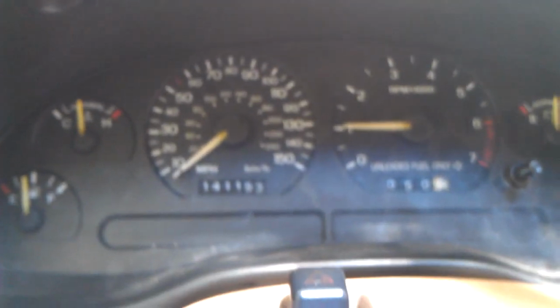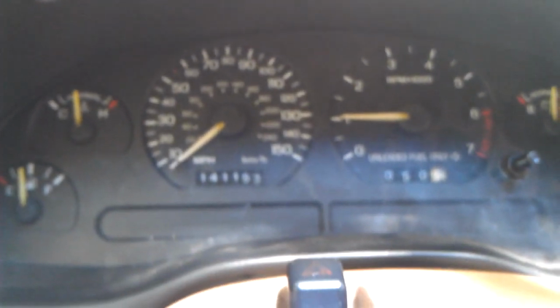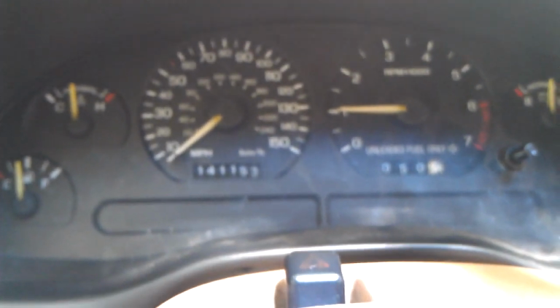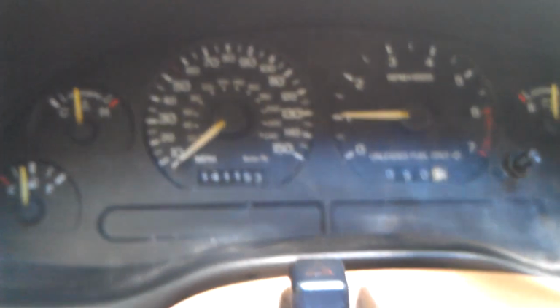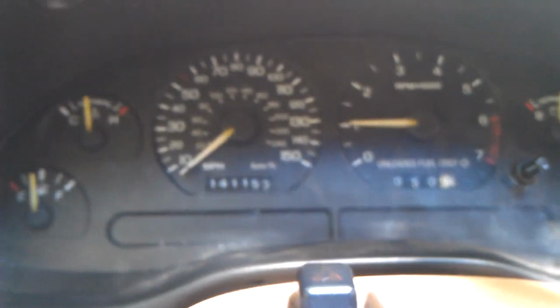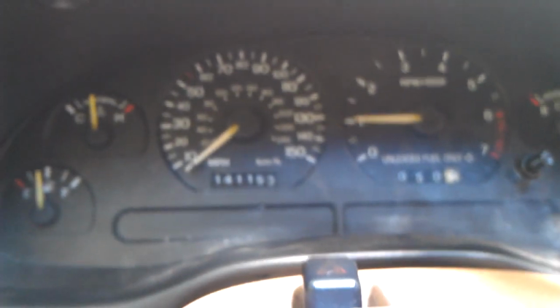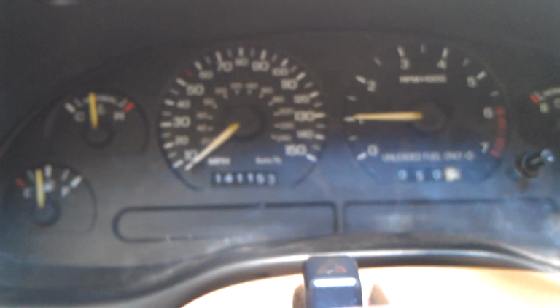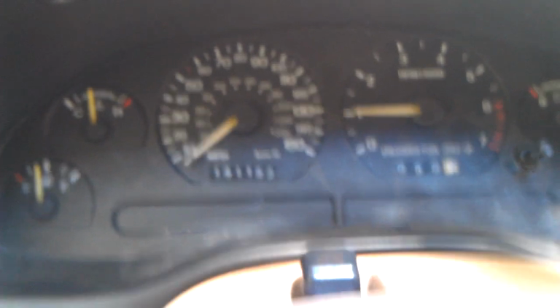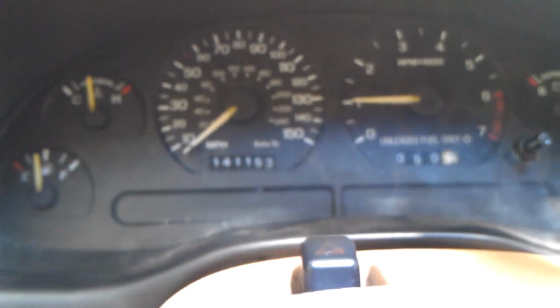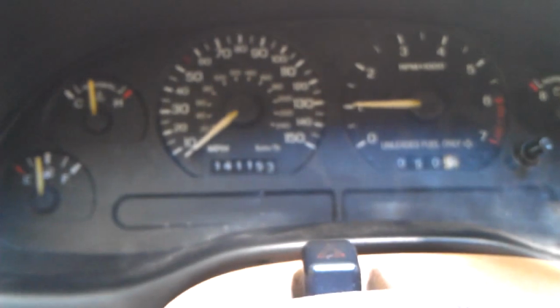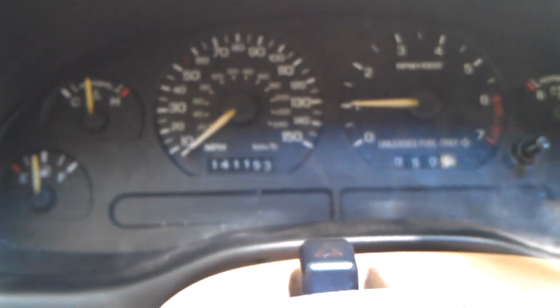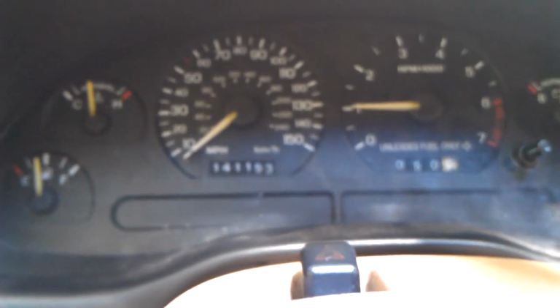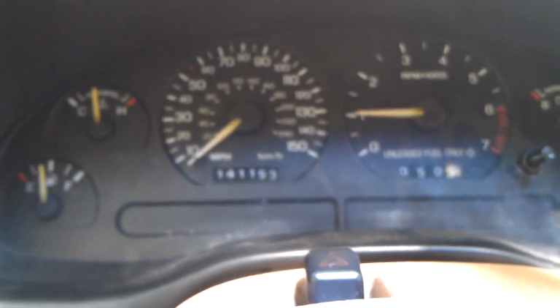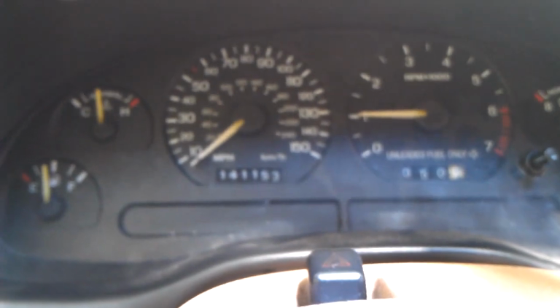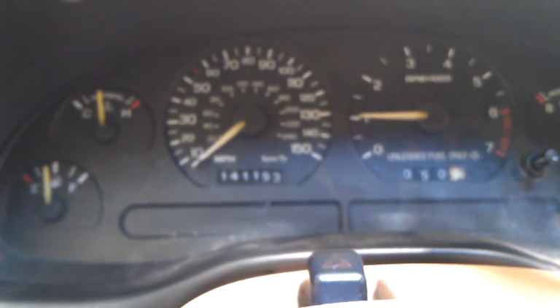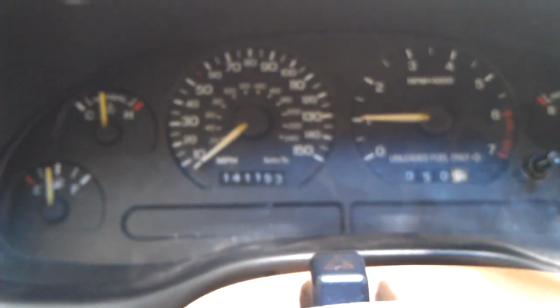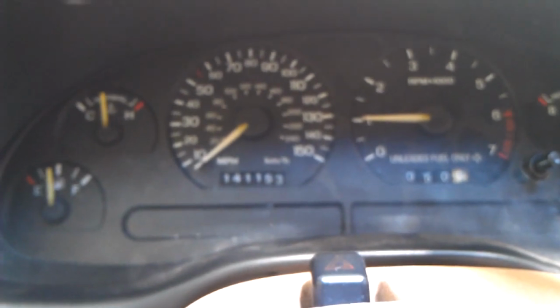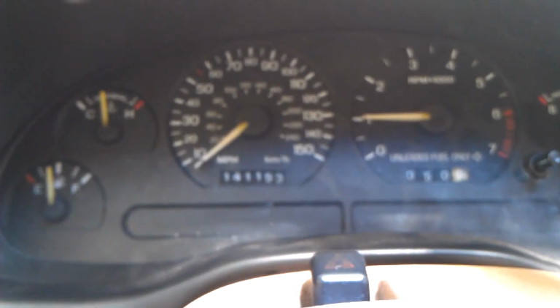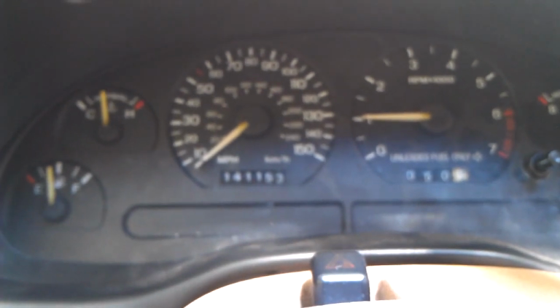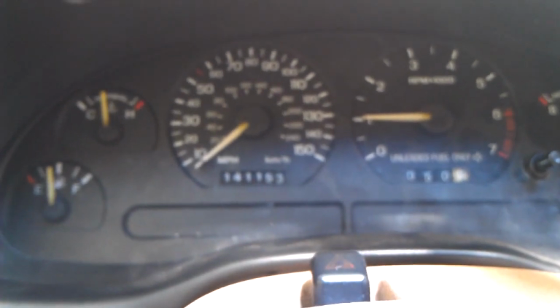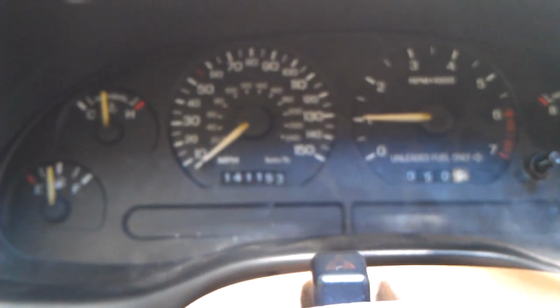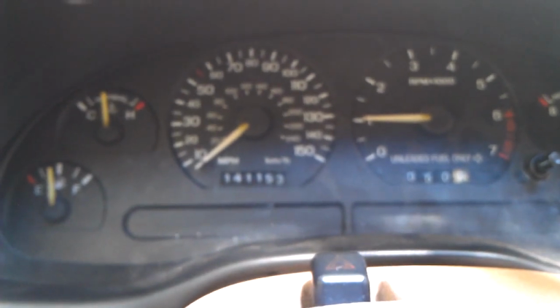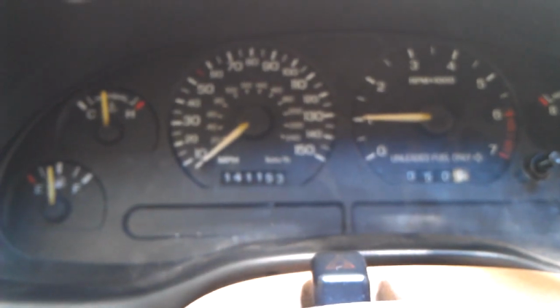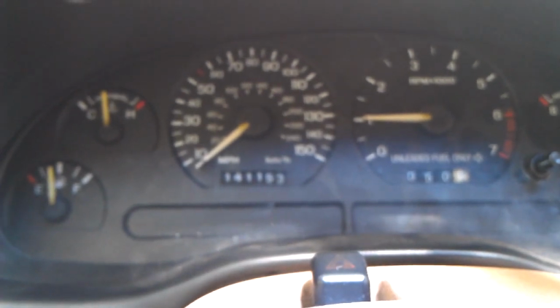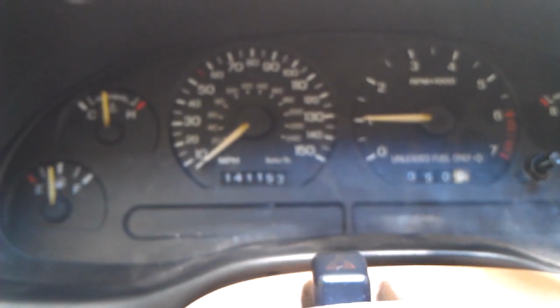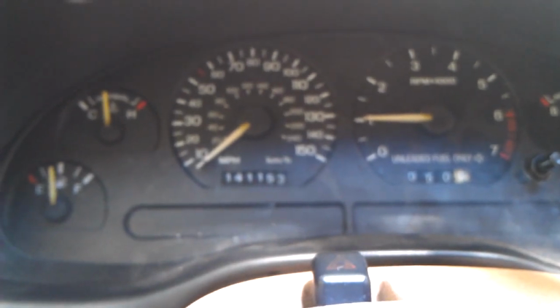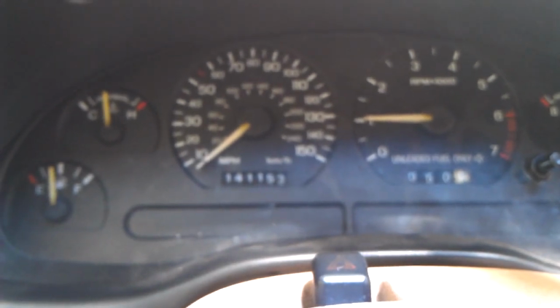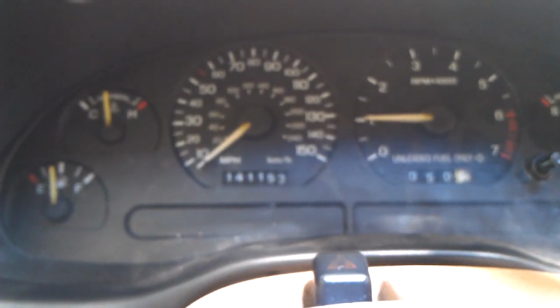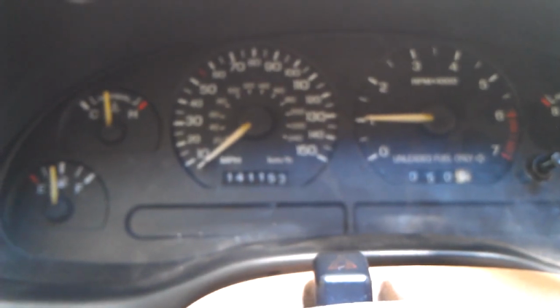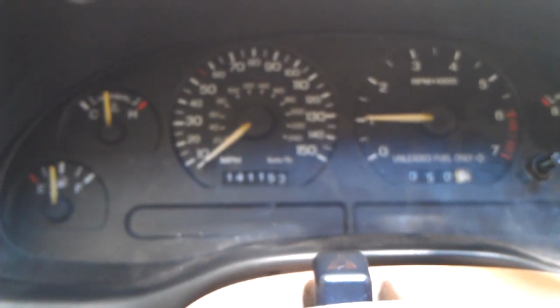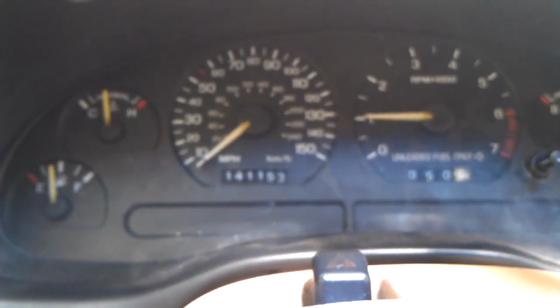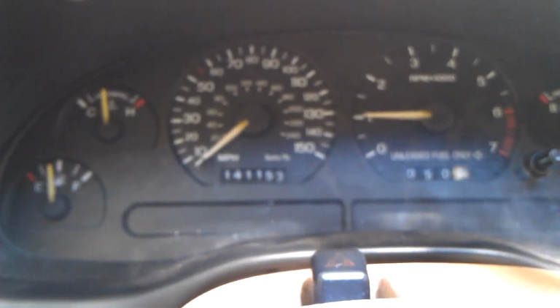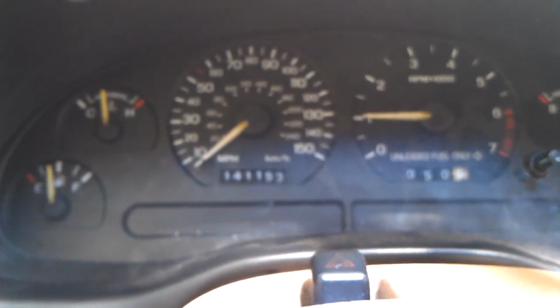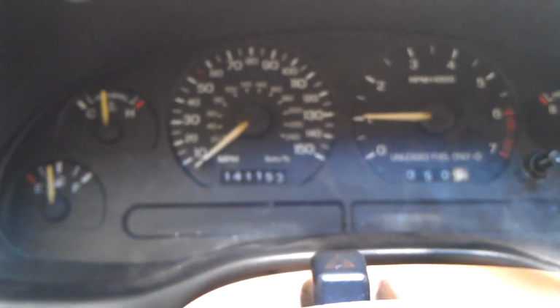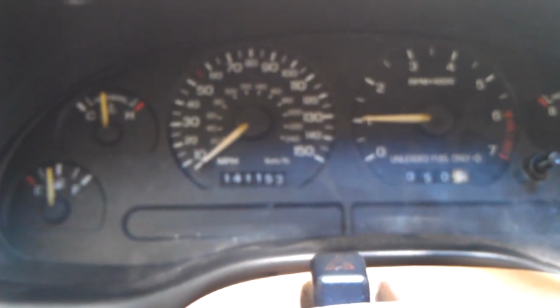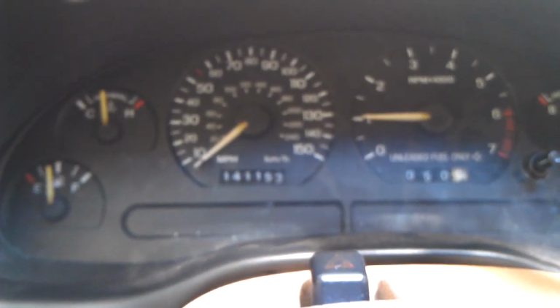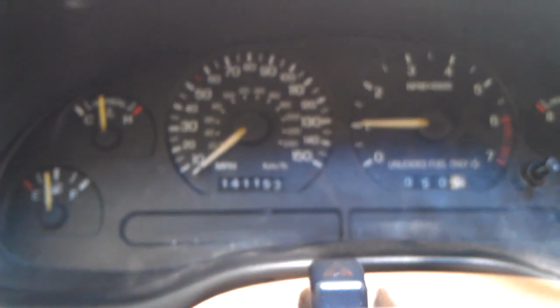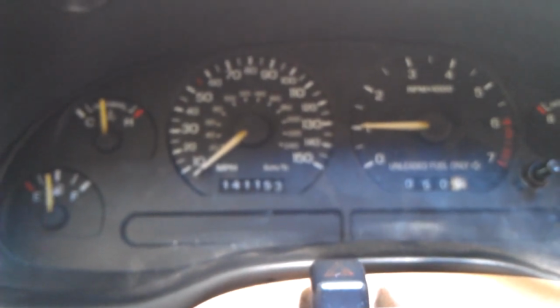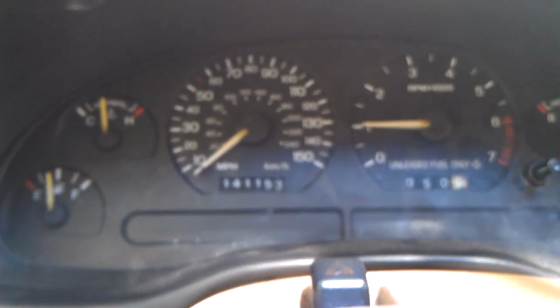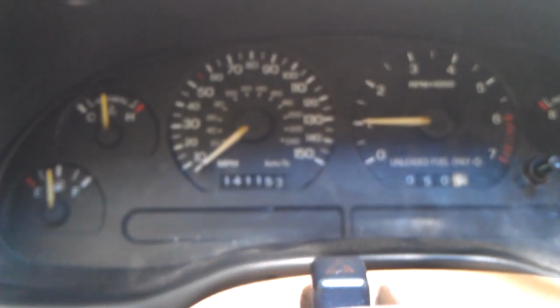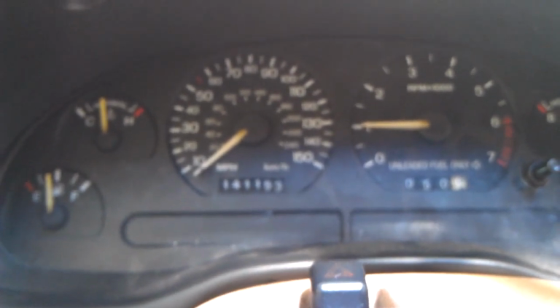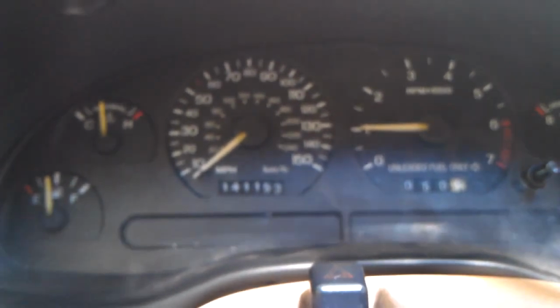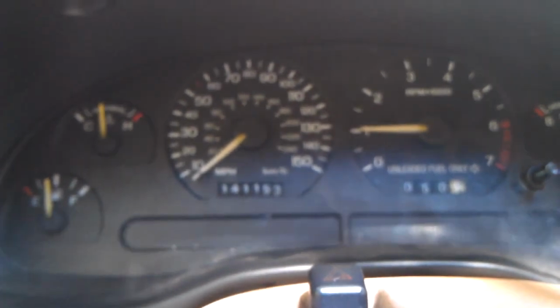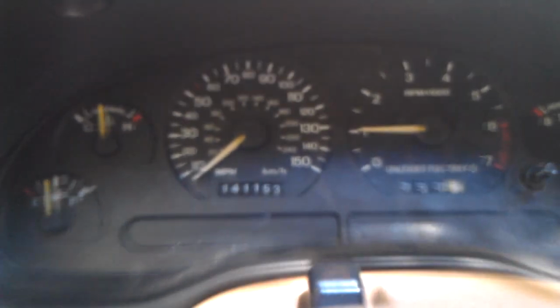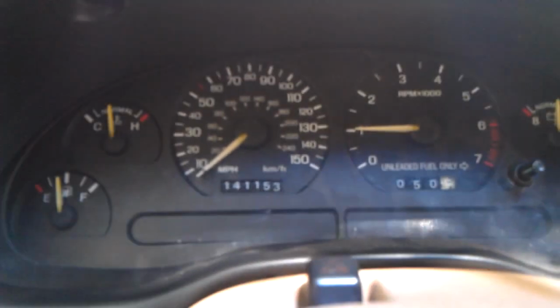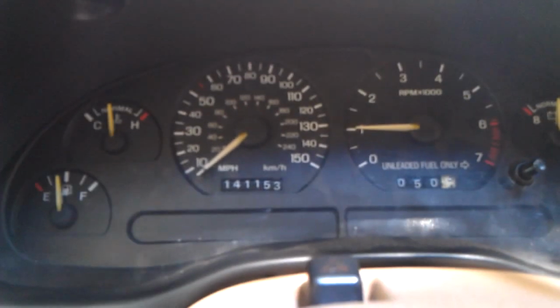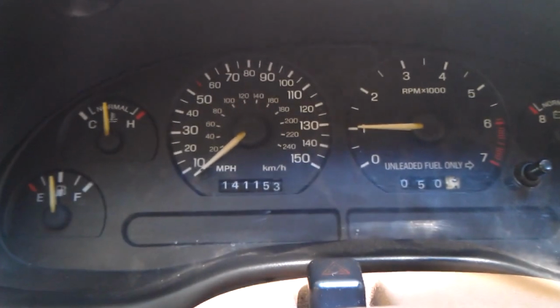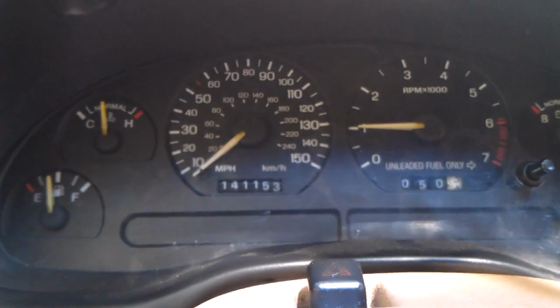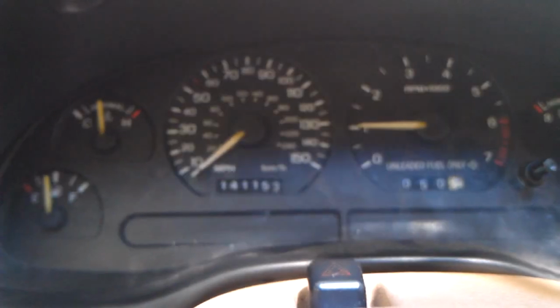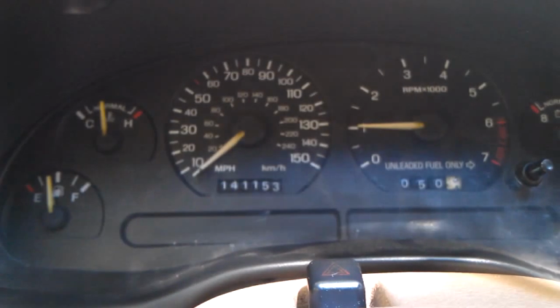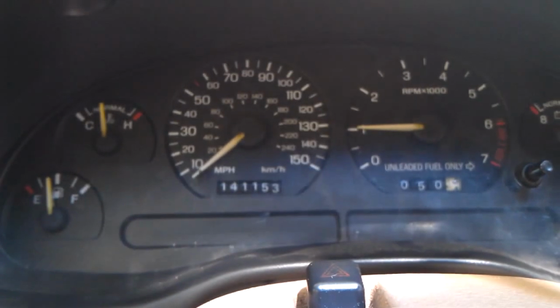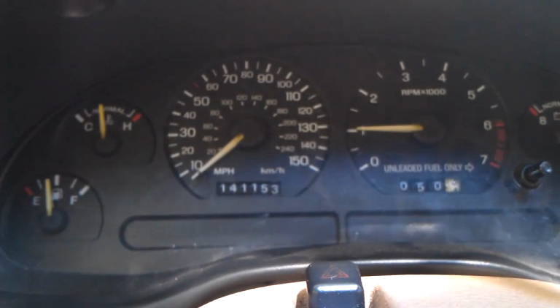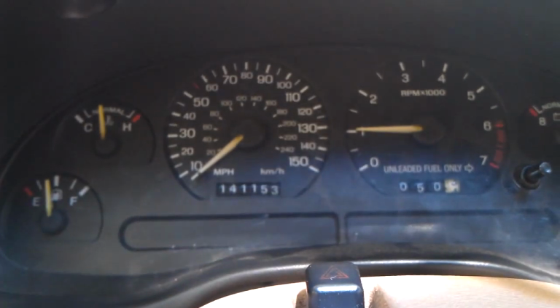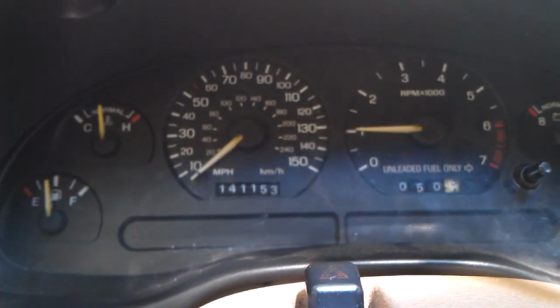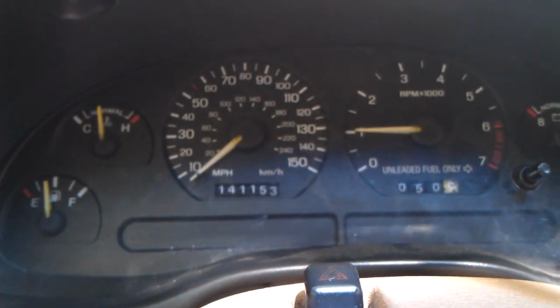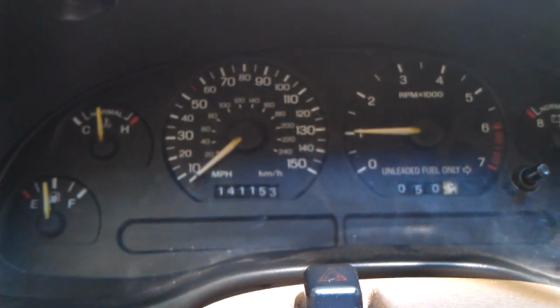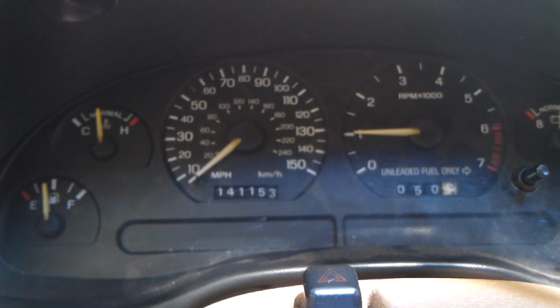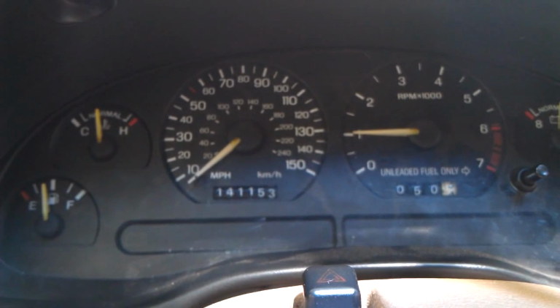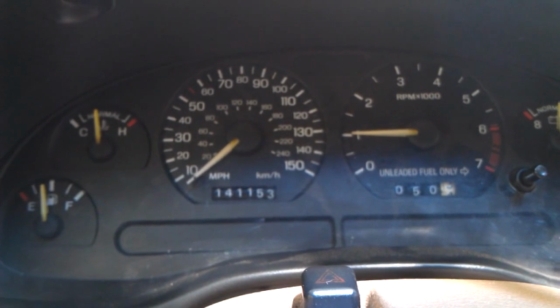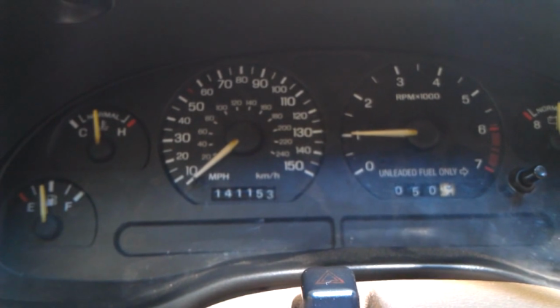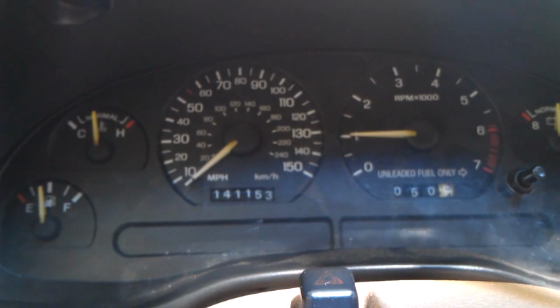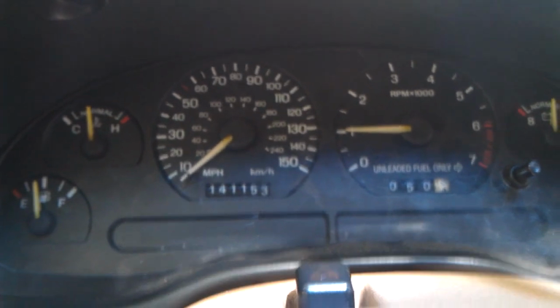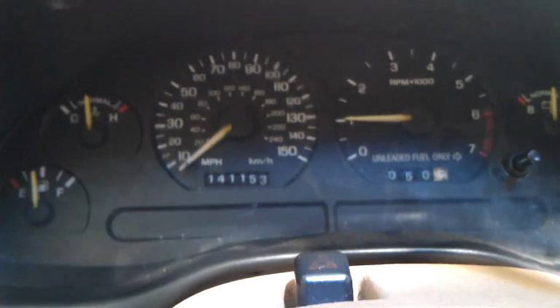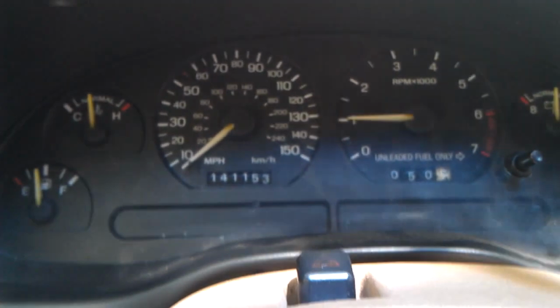All right guys, and that looks like about the end of the key on engine running test. I'm going to wait for the RPM to kick down.